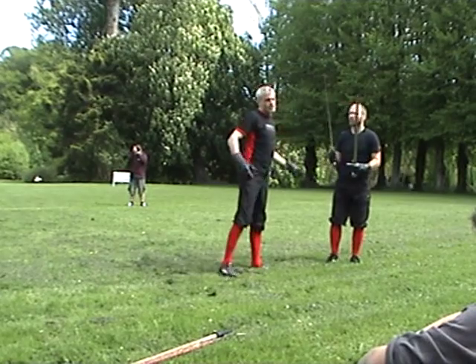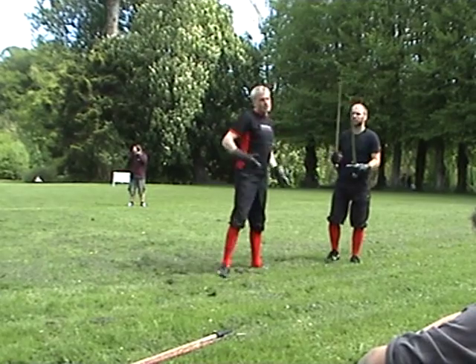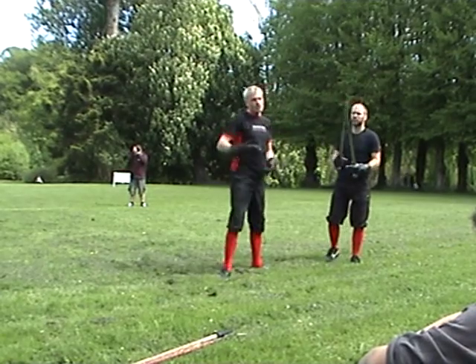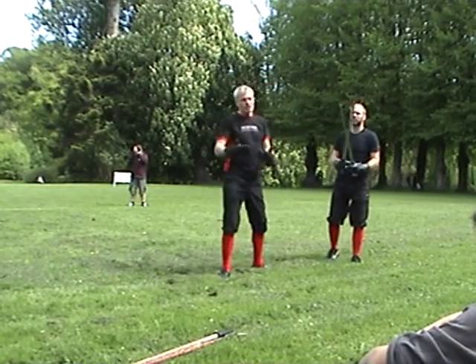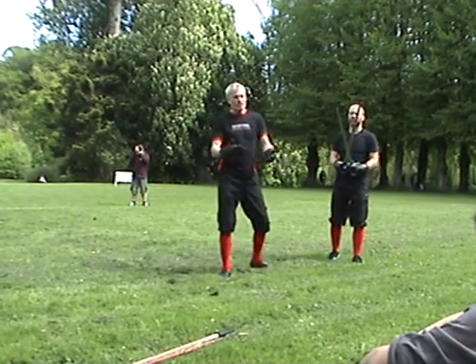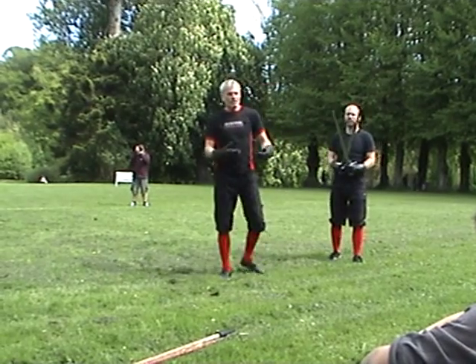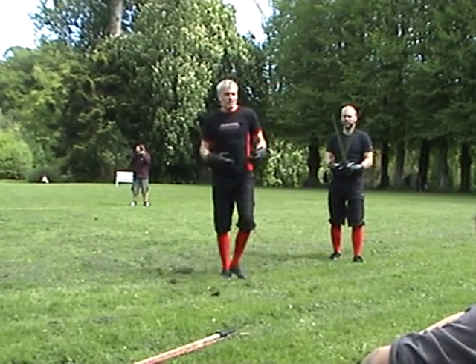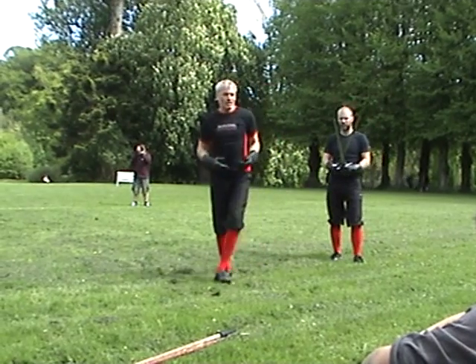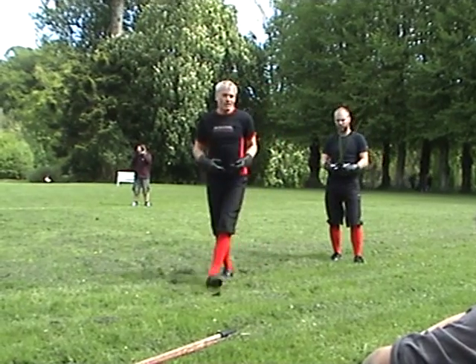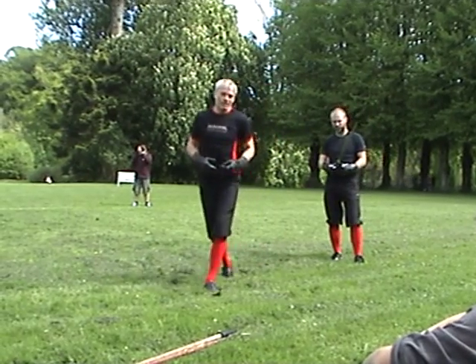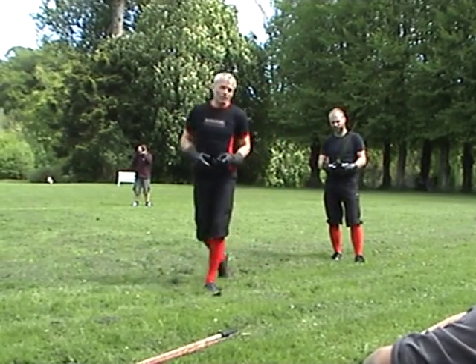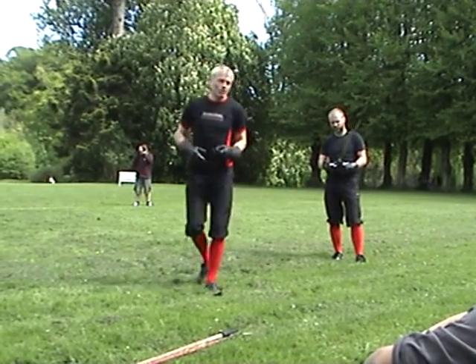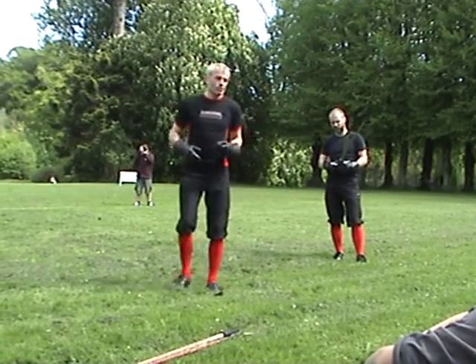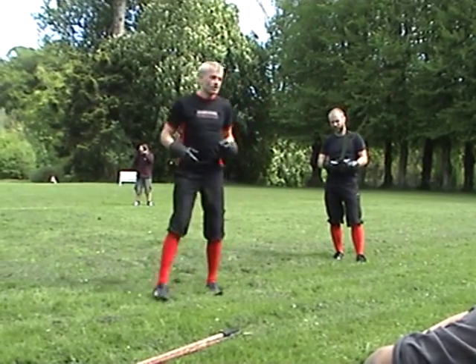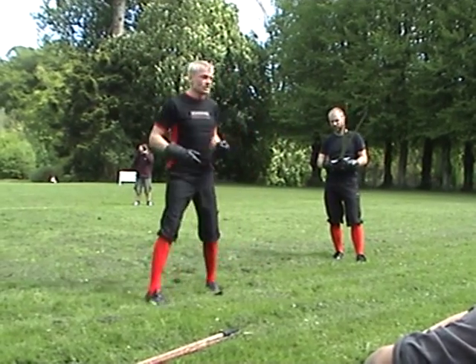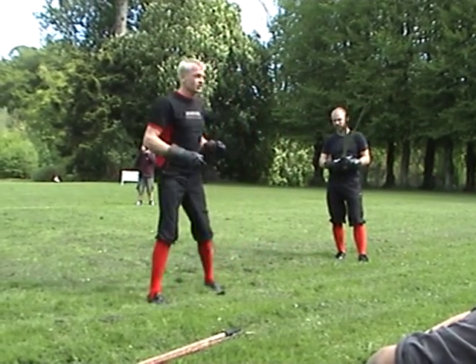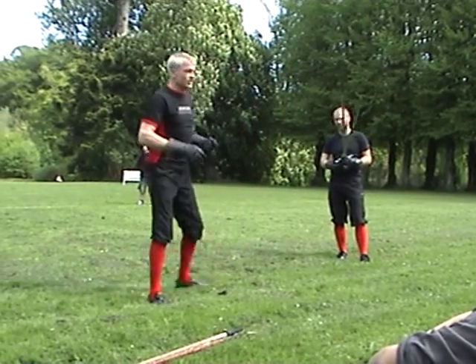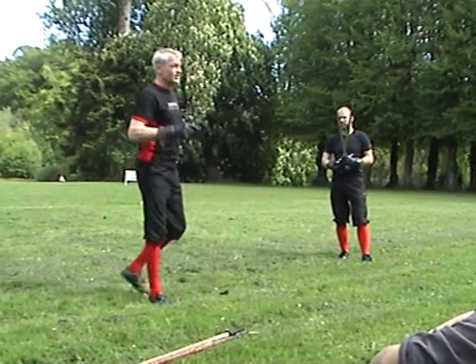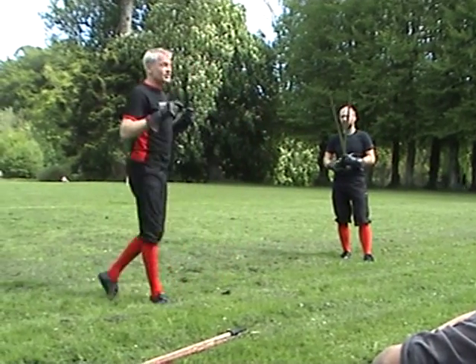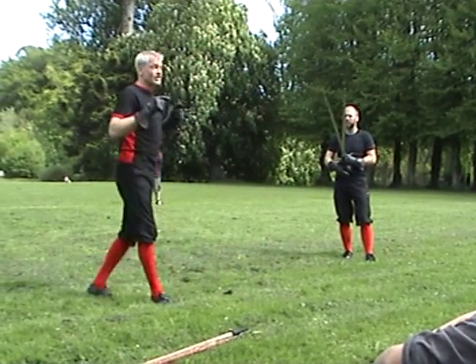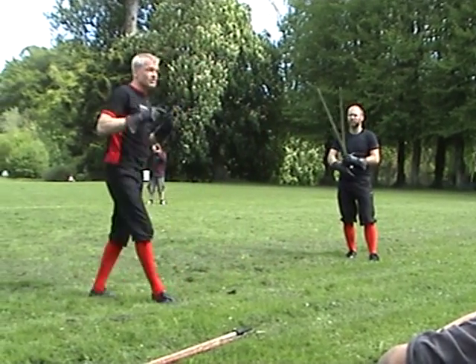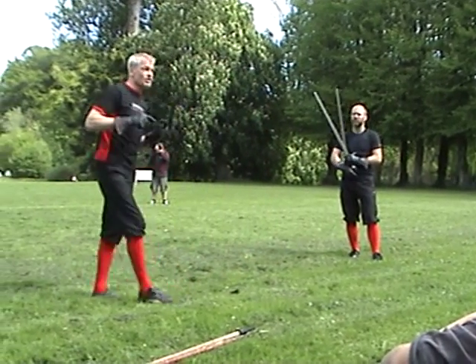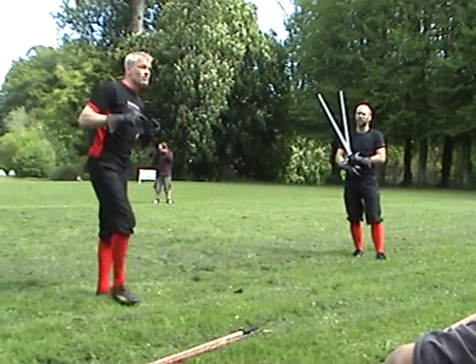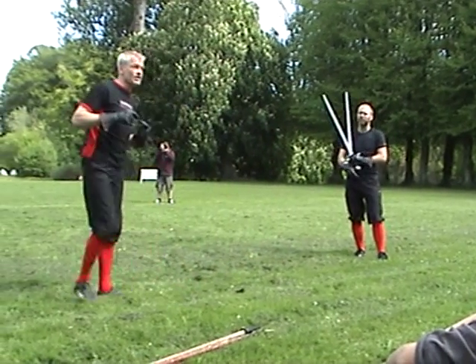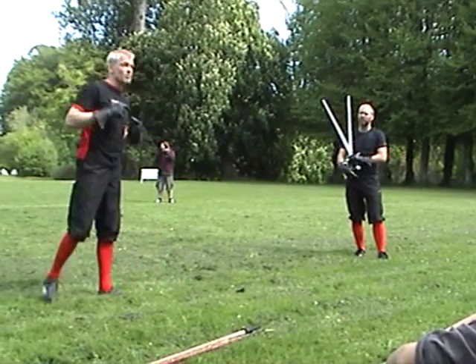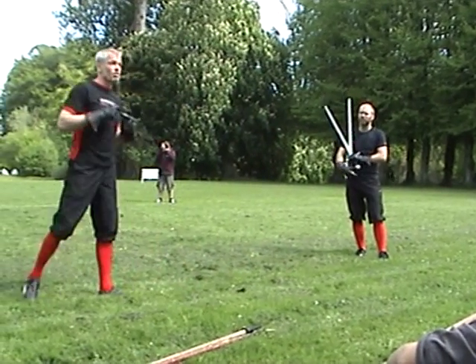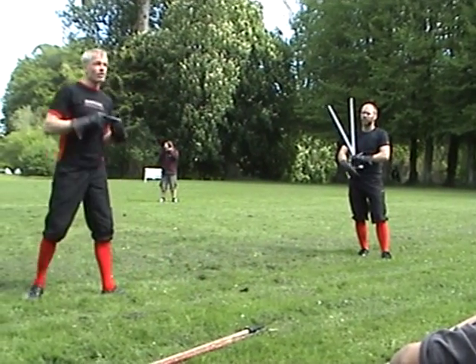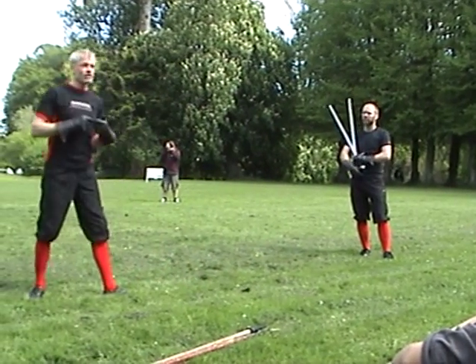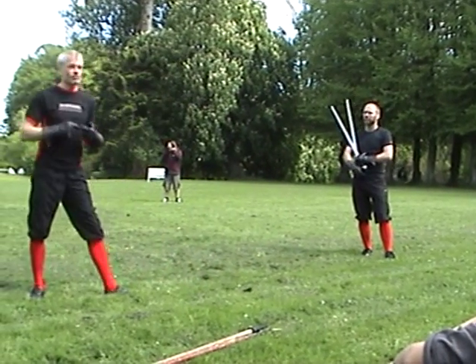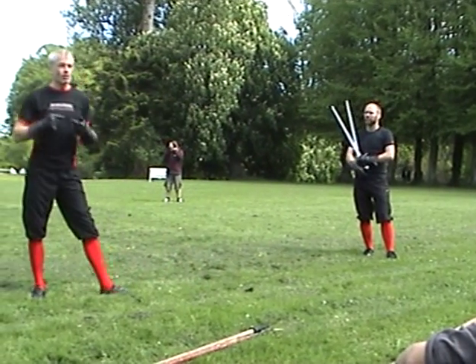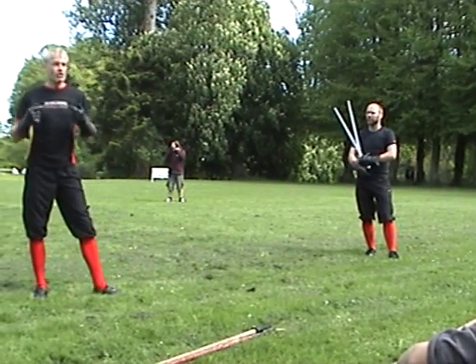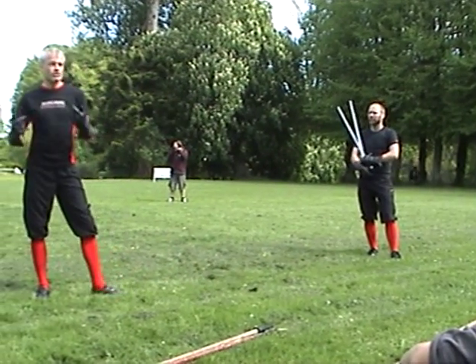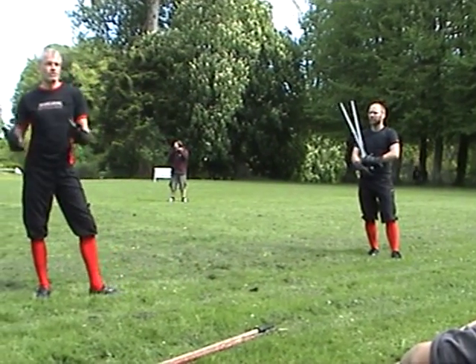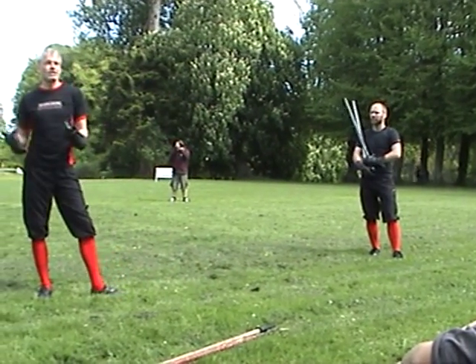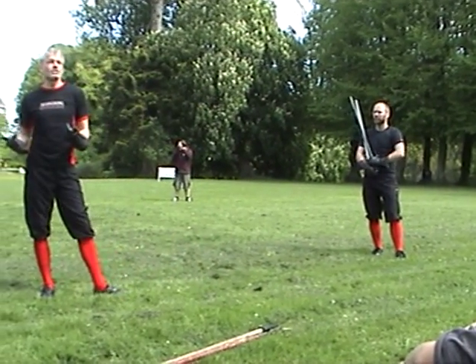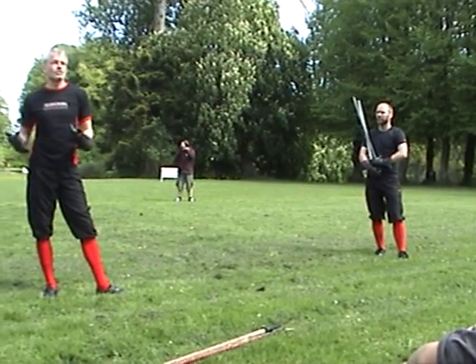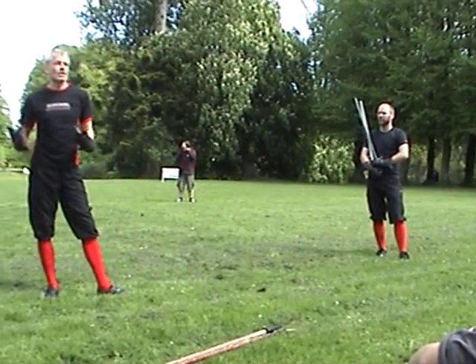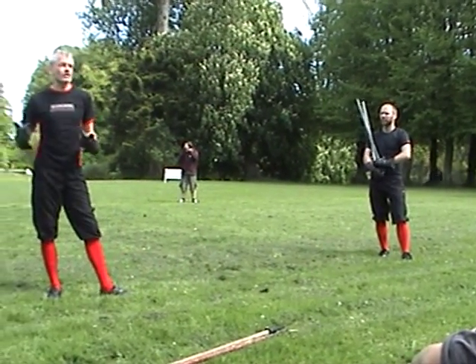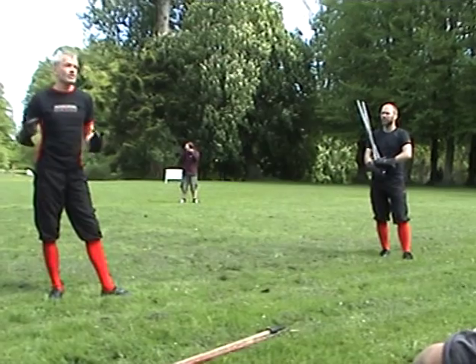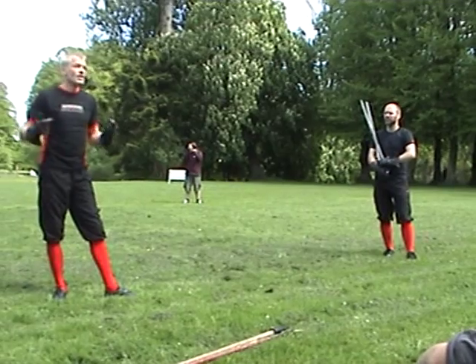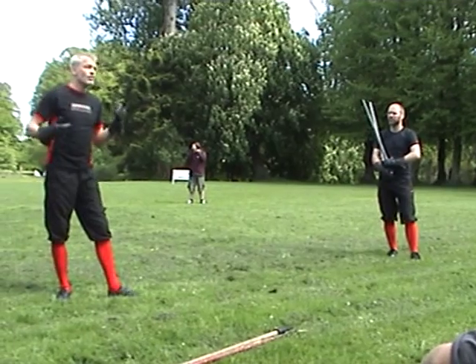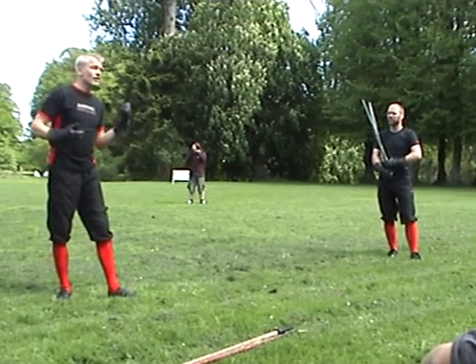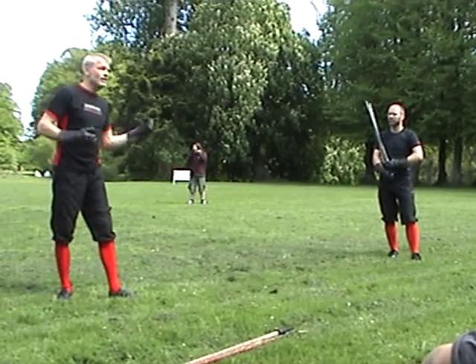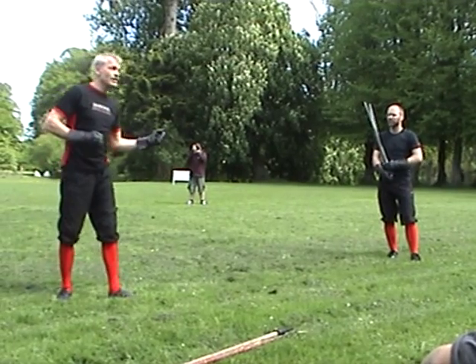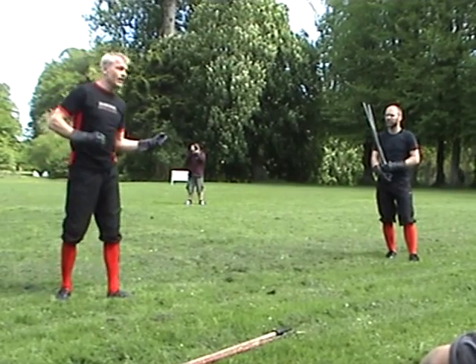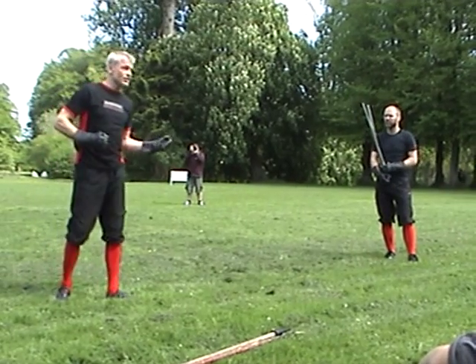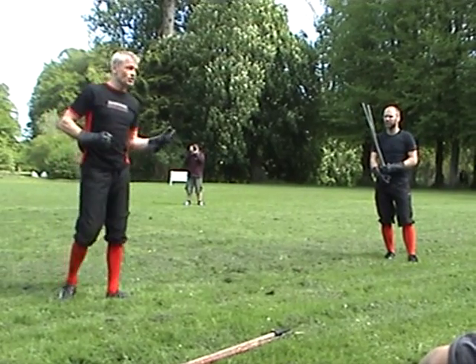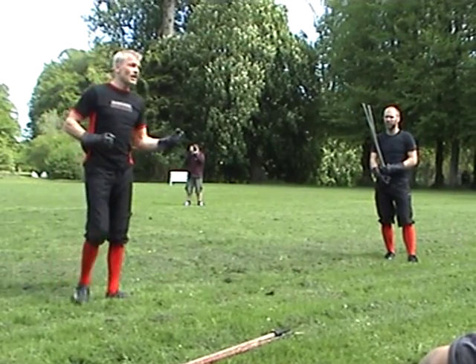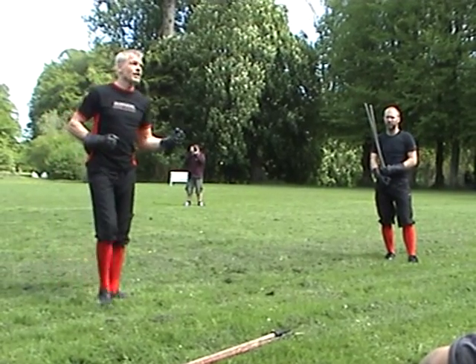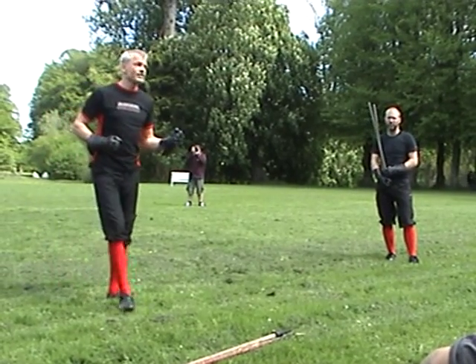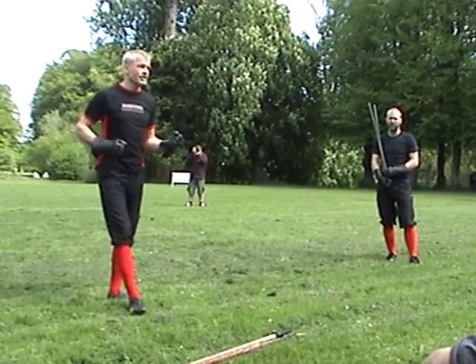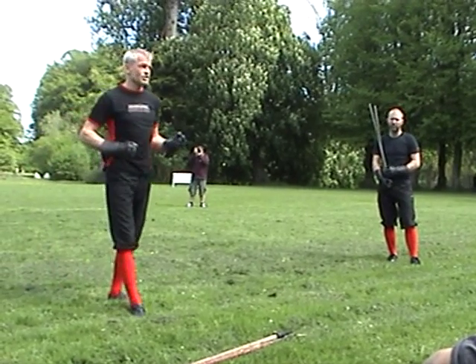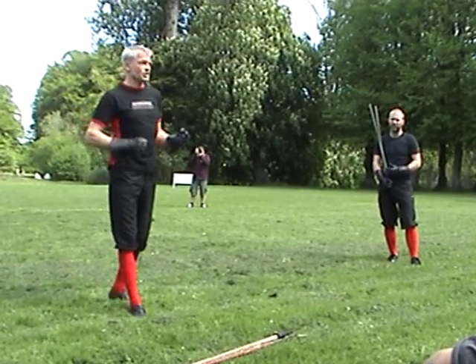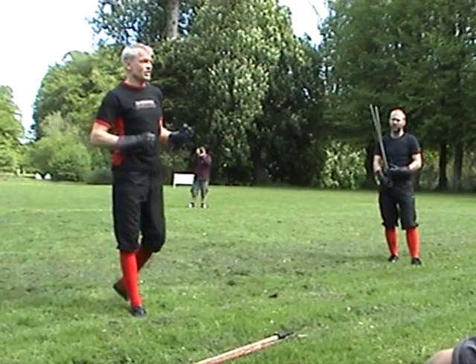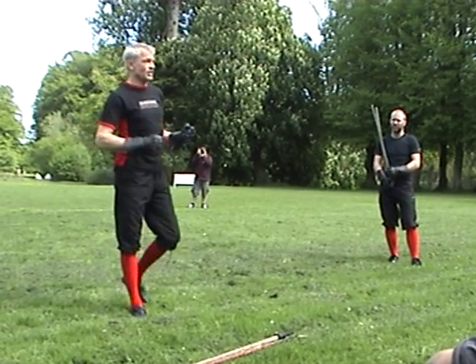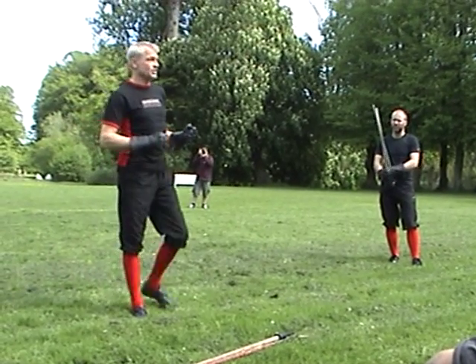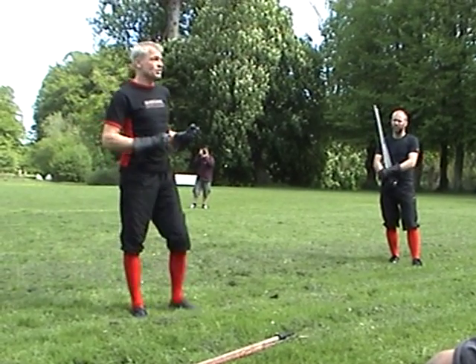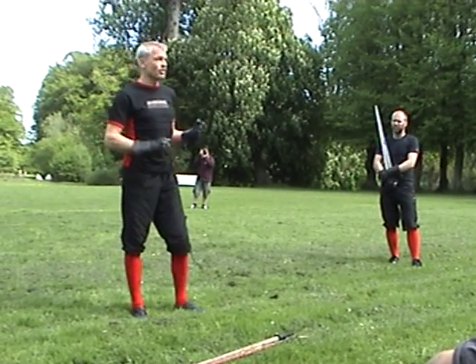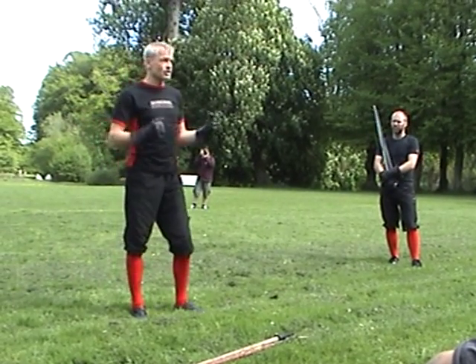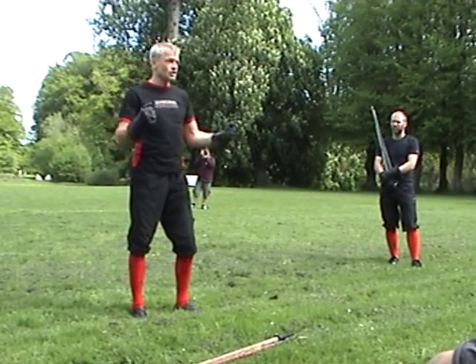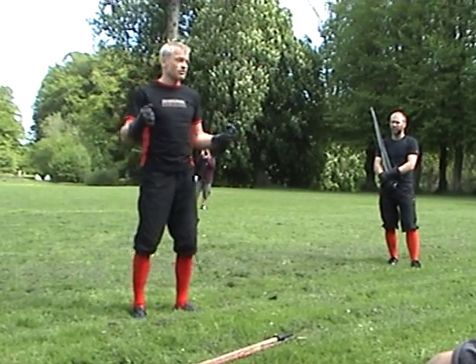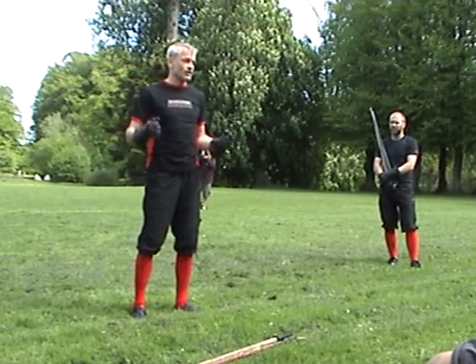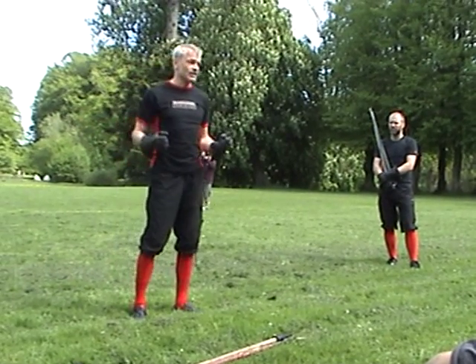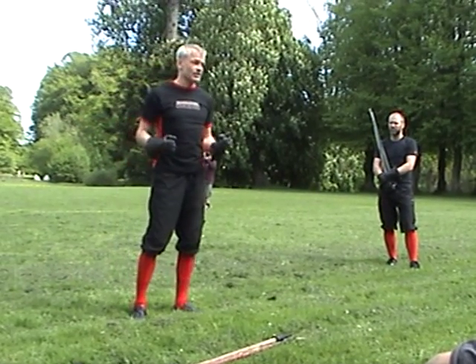There's another law which is extremely important if we want to reconstruct Viking Age or Iron Age sword and shield fighting.